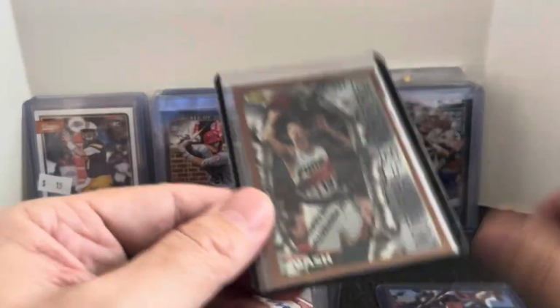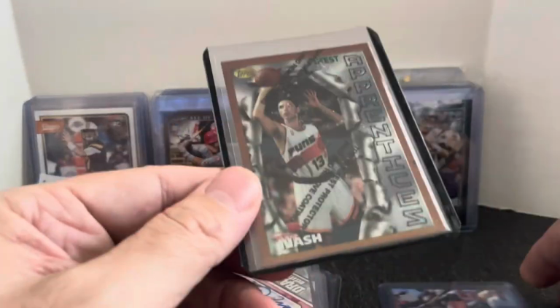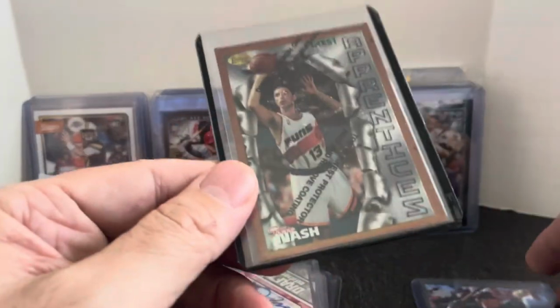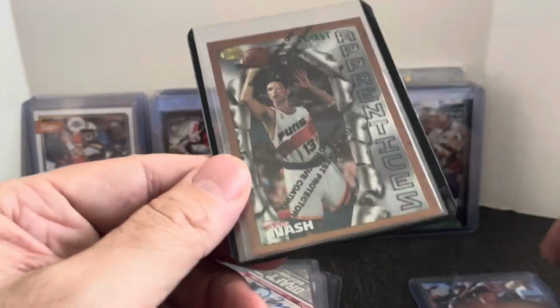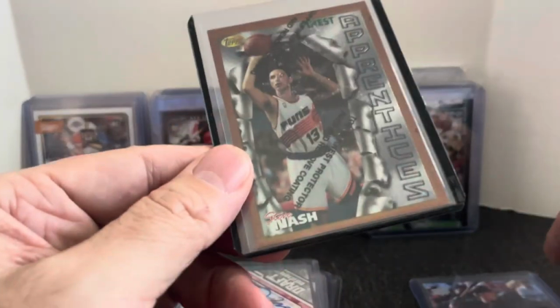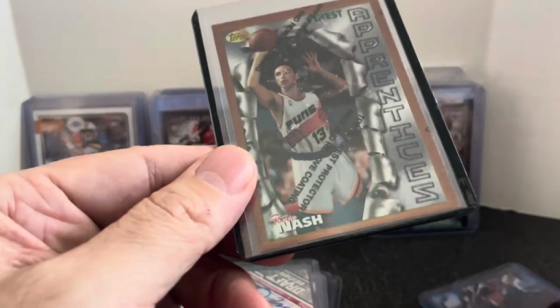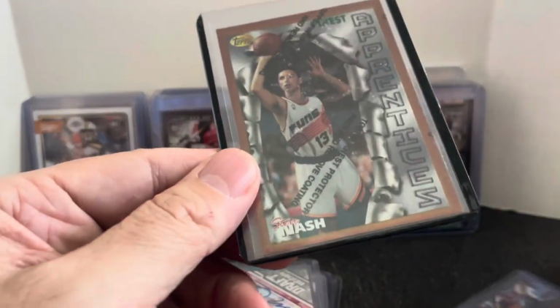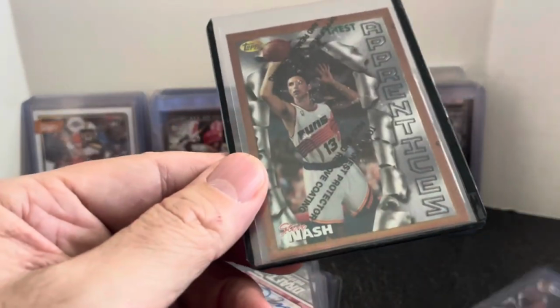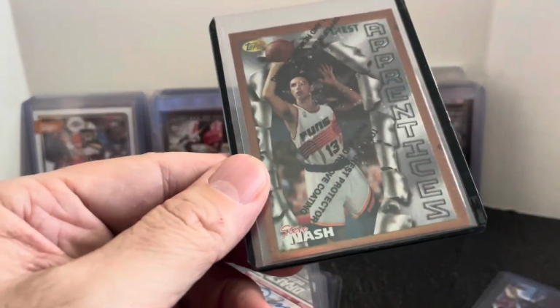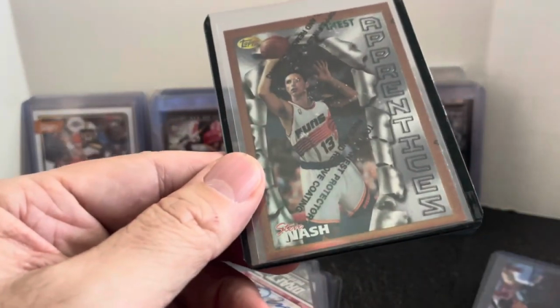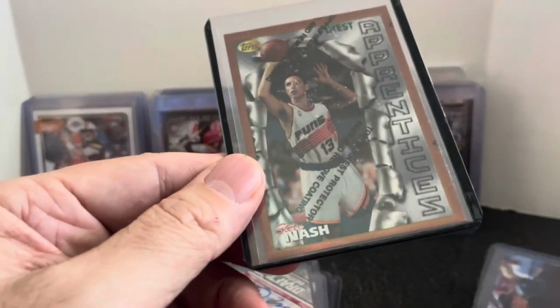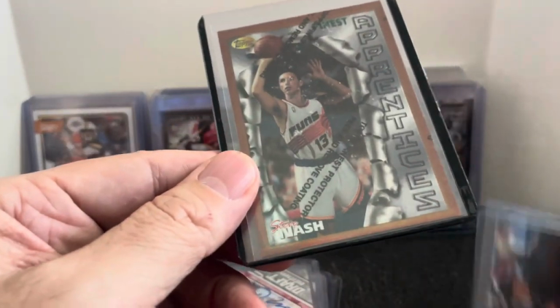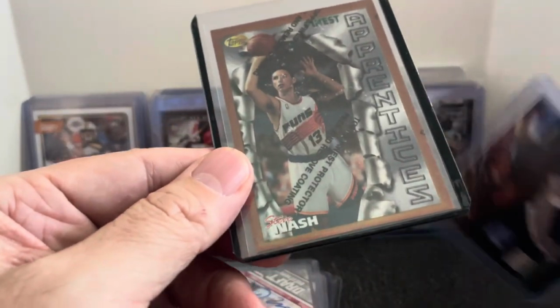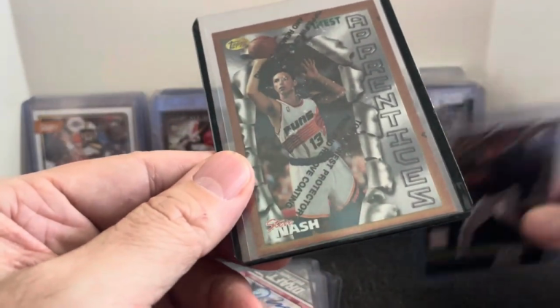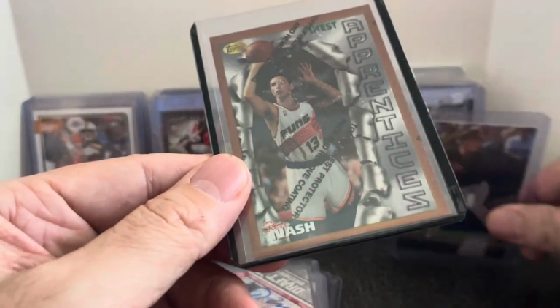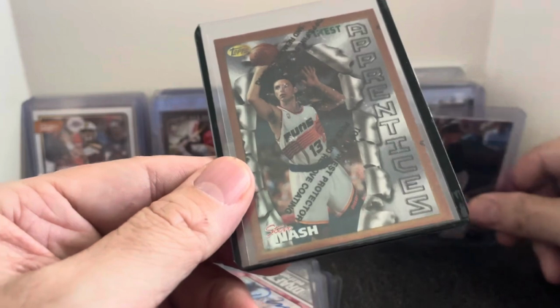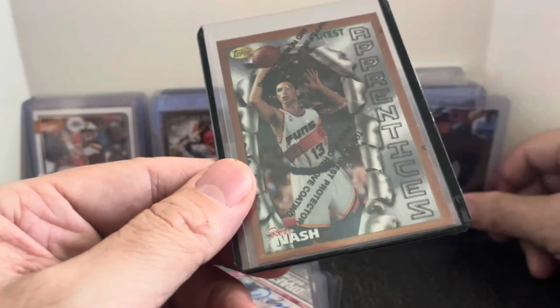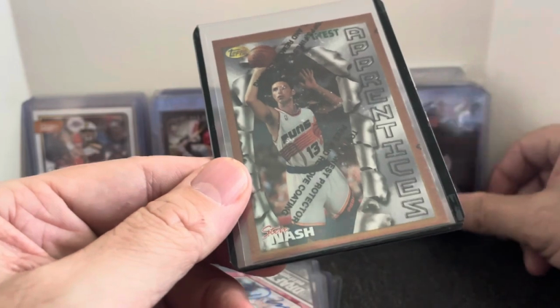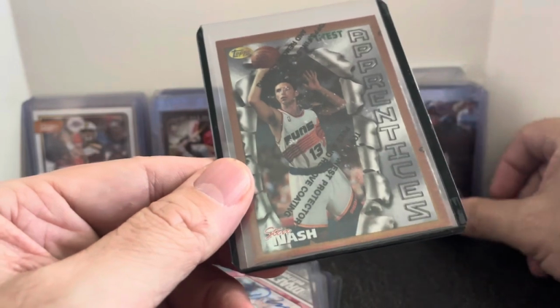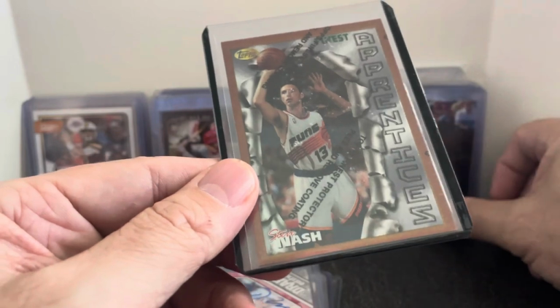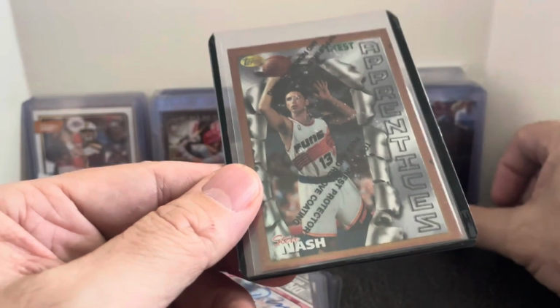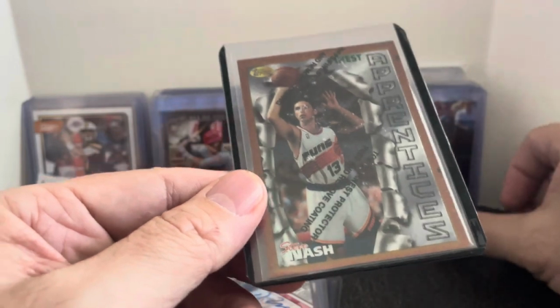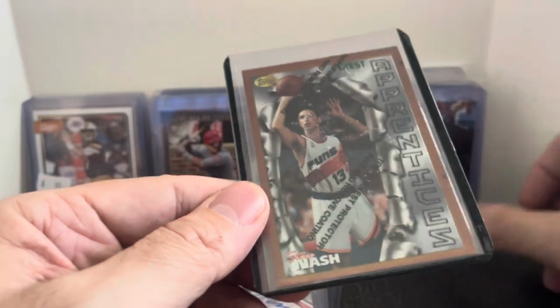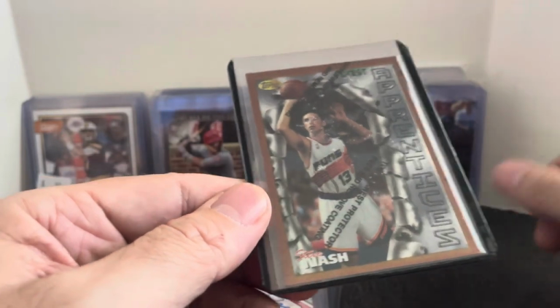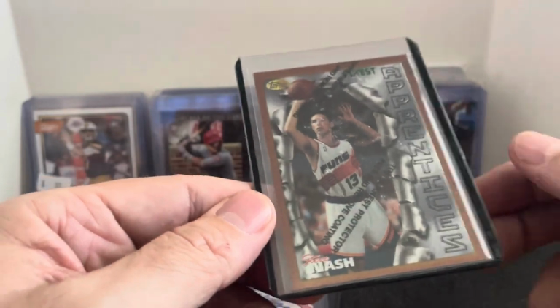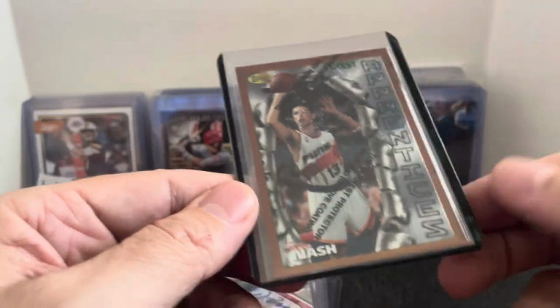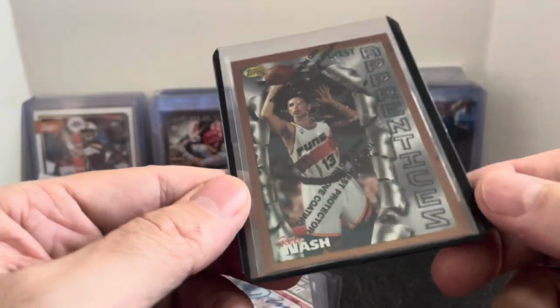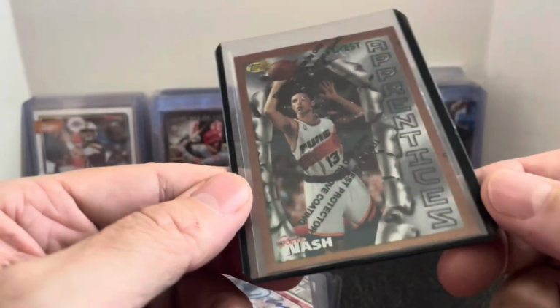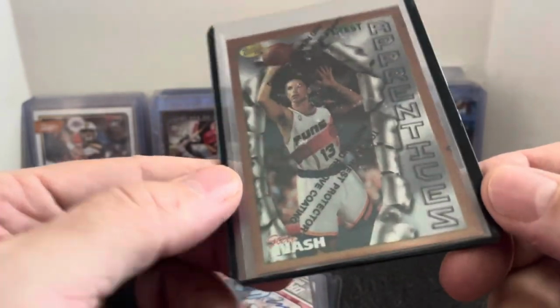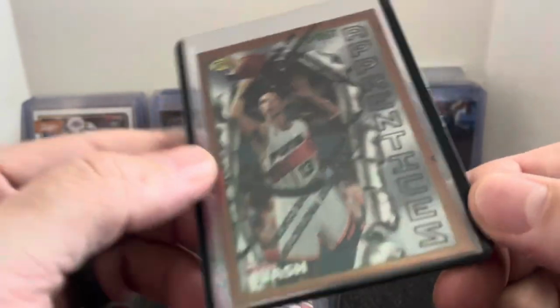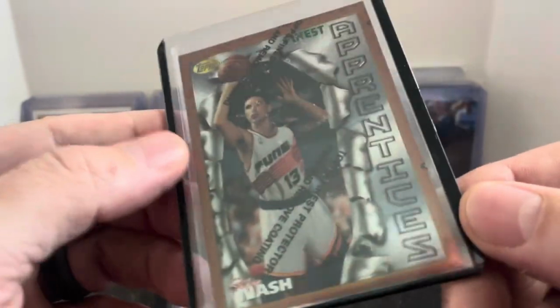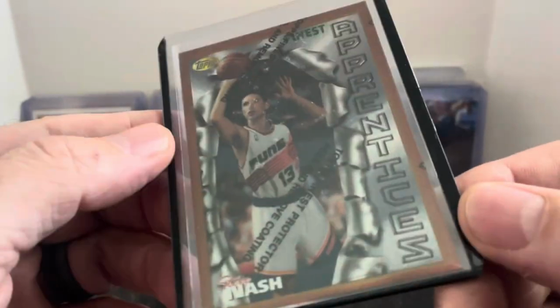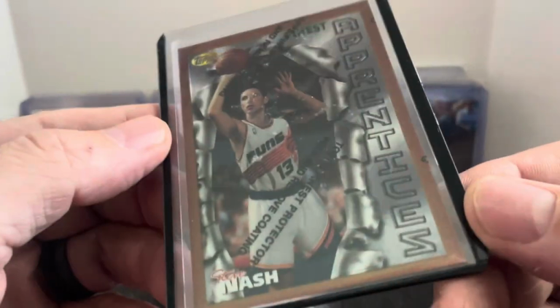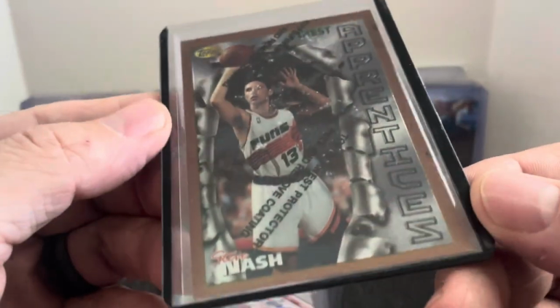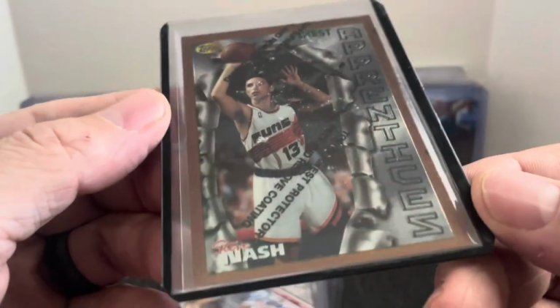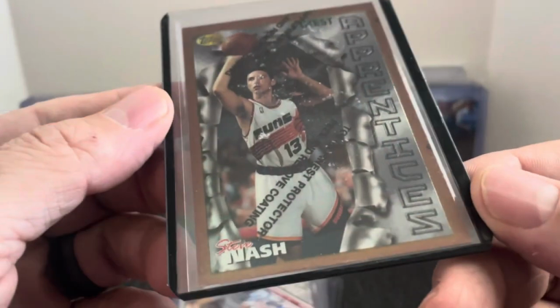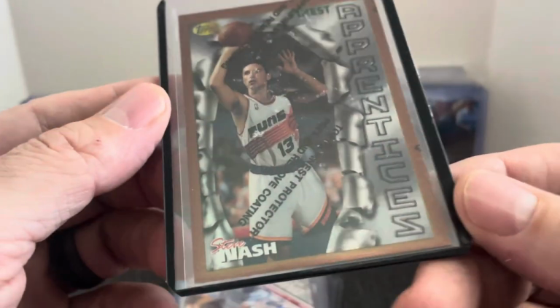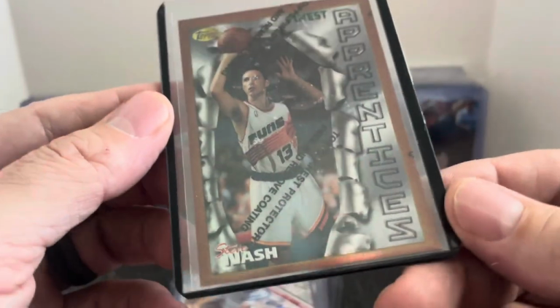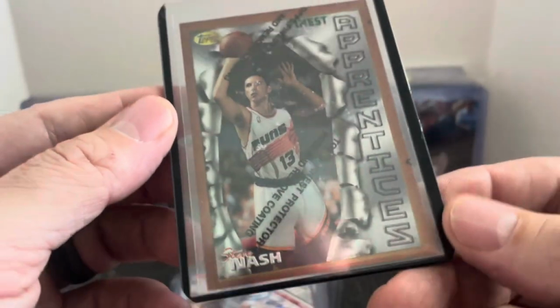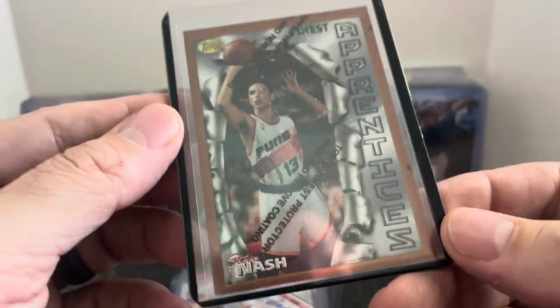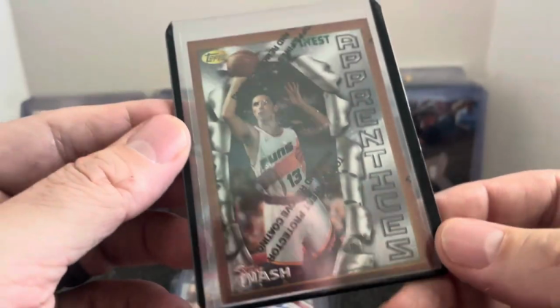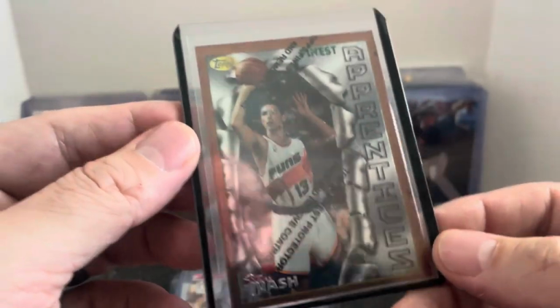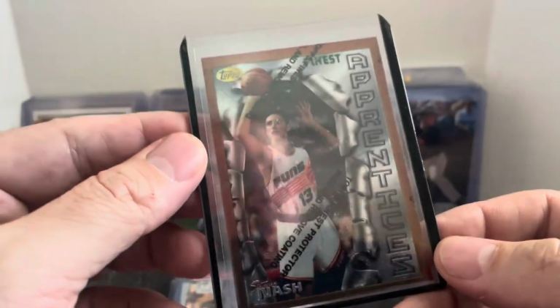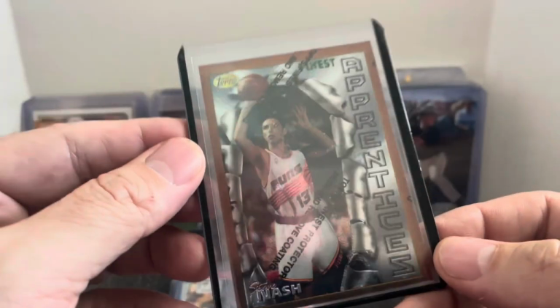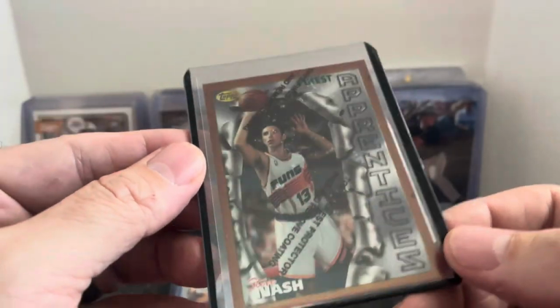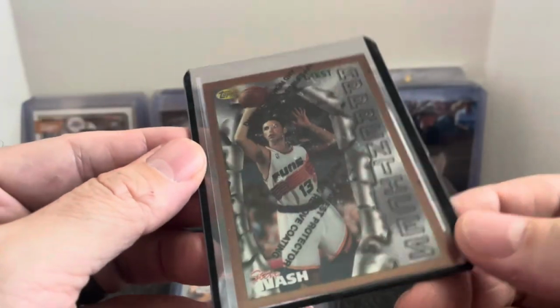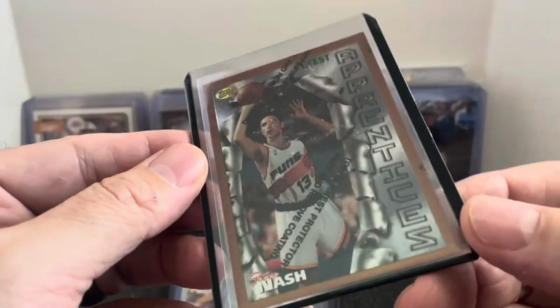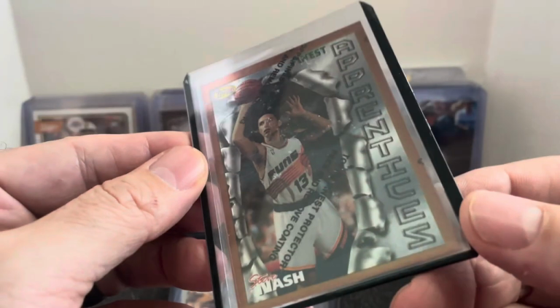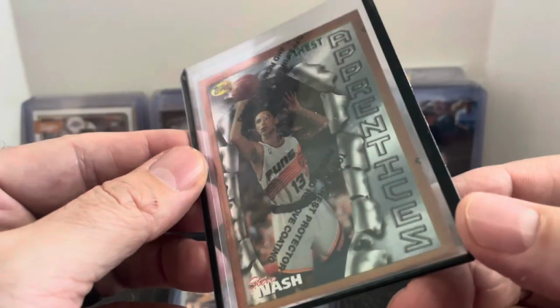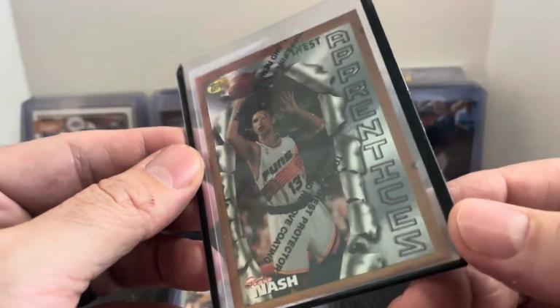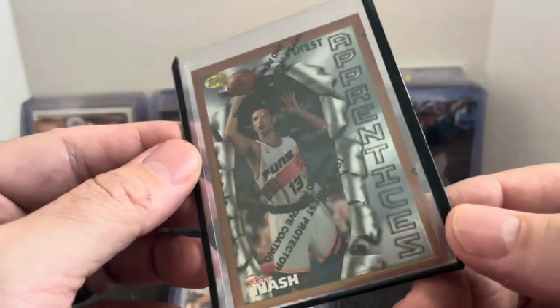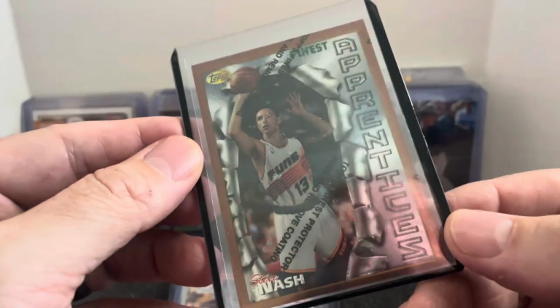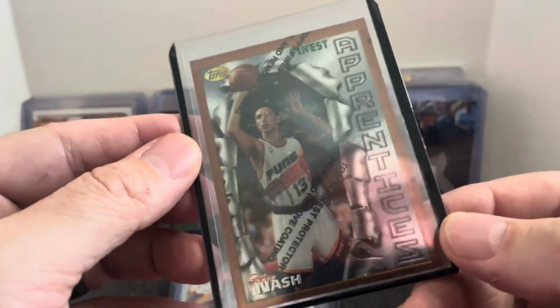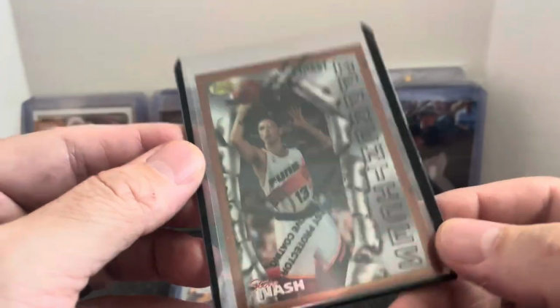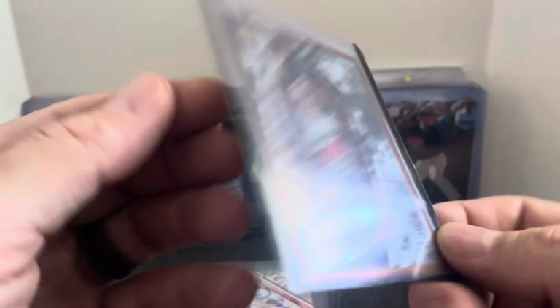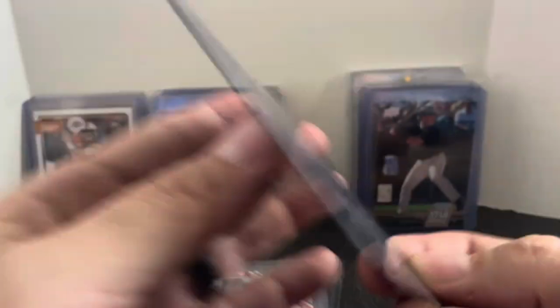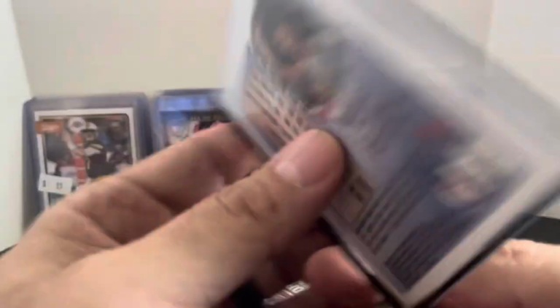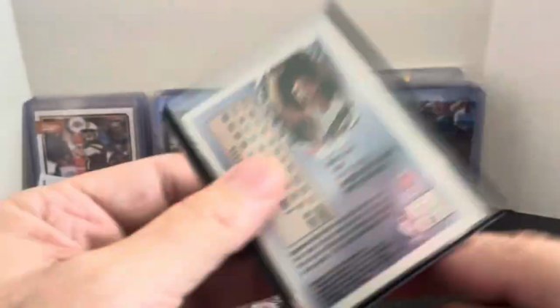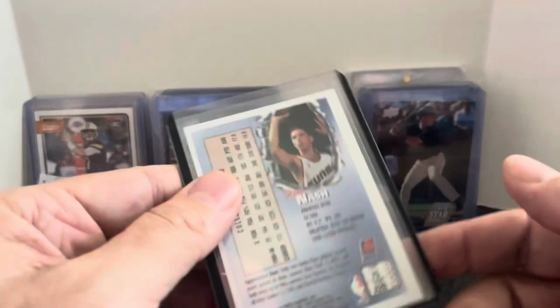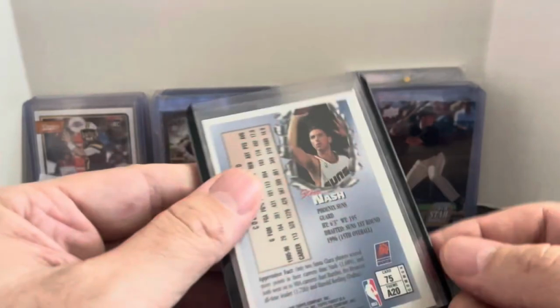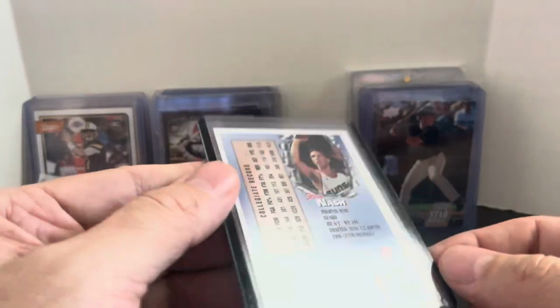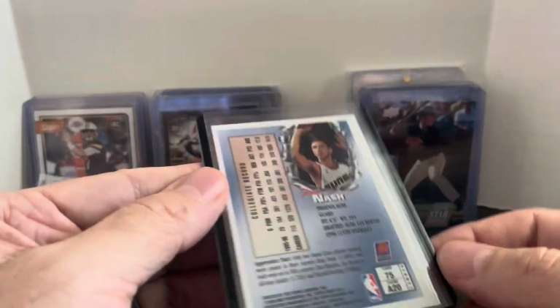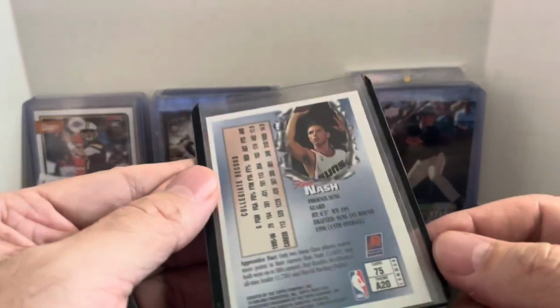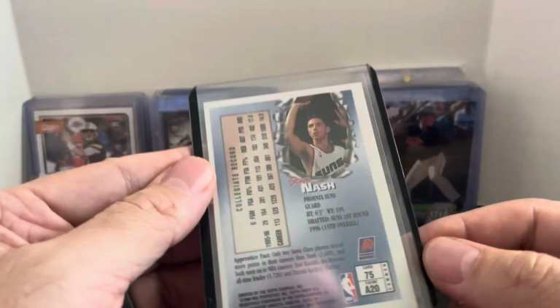Sticking with all the Phoenix guys — Steve Nash Finest rookie card. This is easily a $5 card here locally. Picked that one up for a dollar.